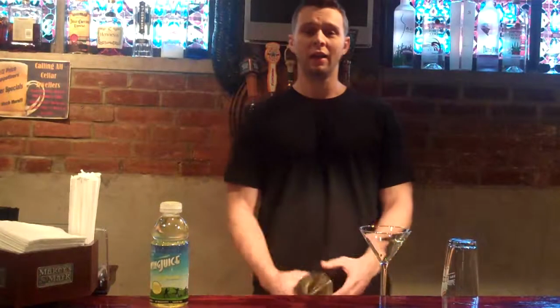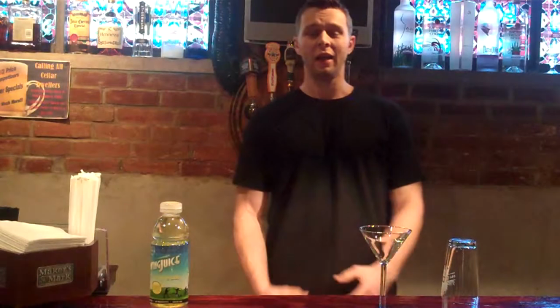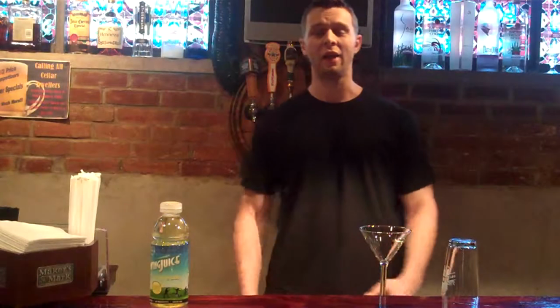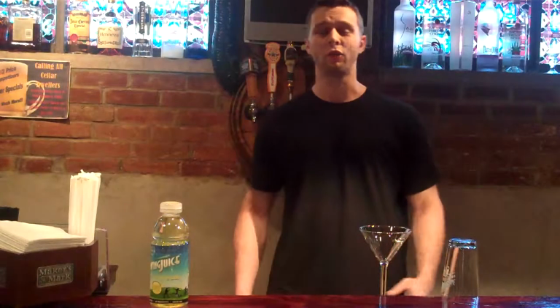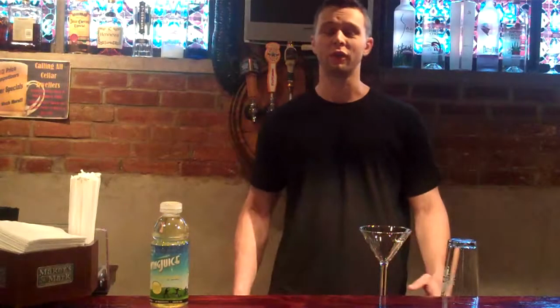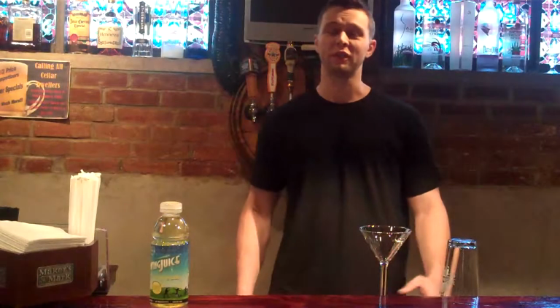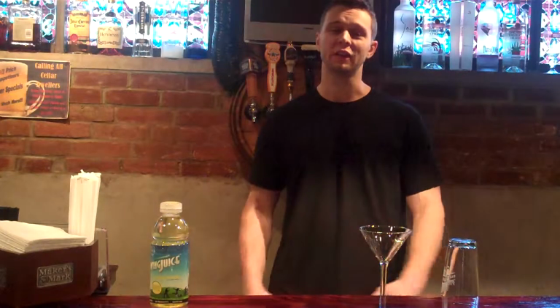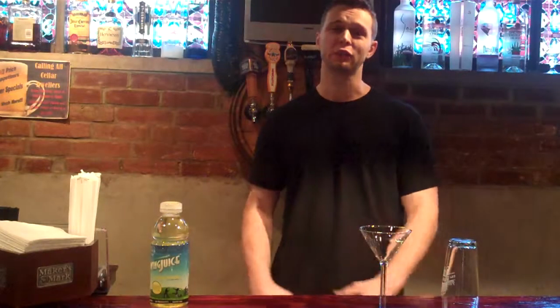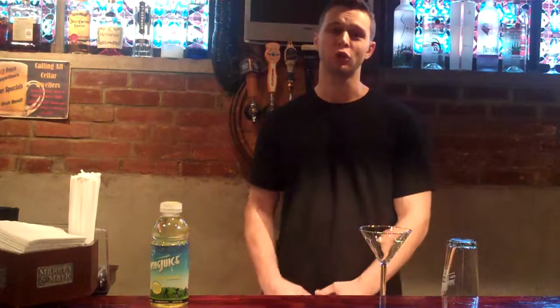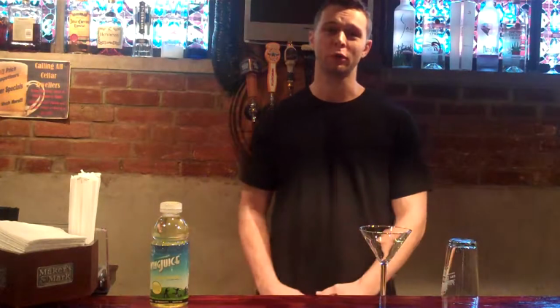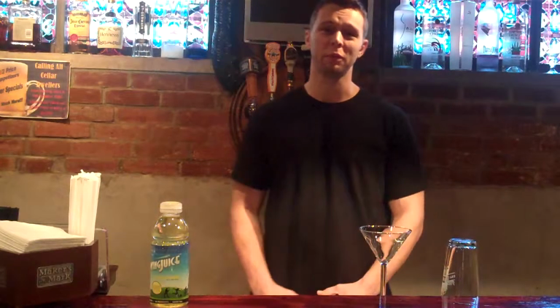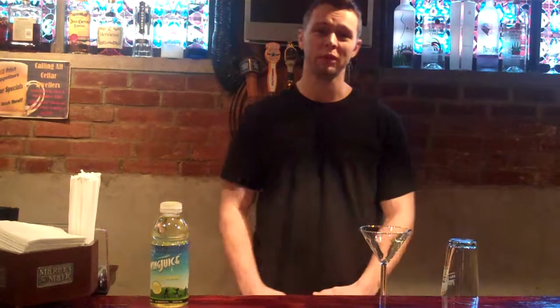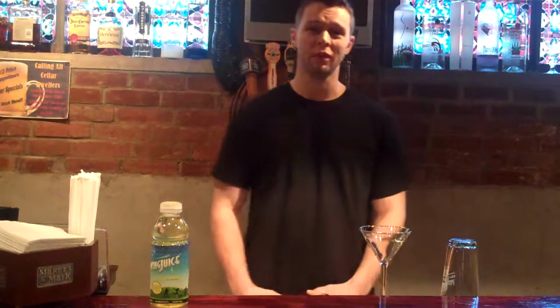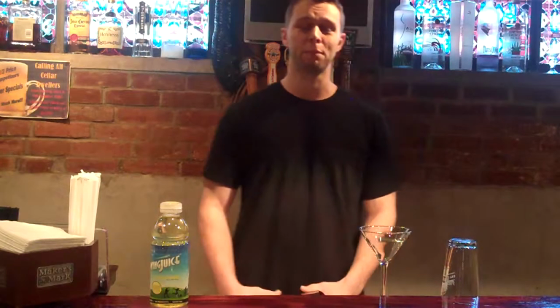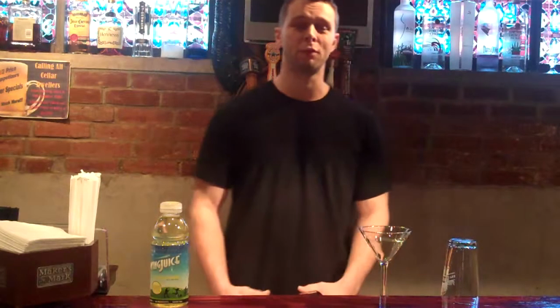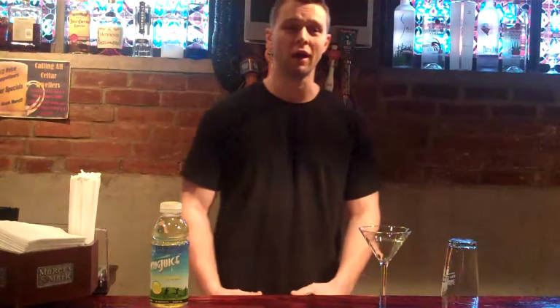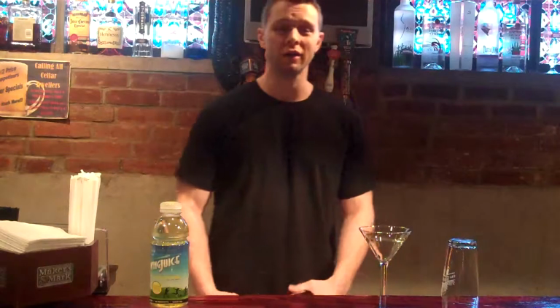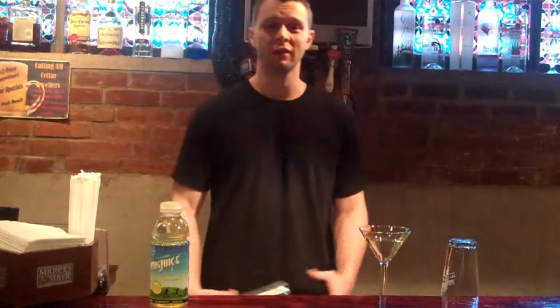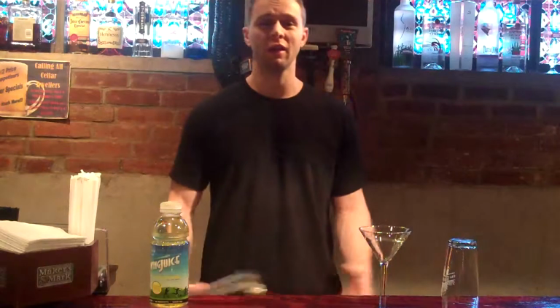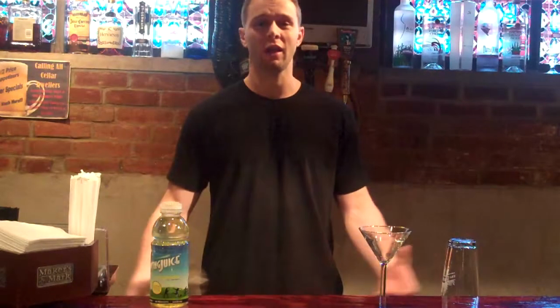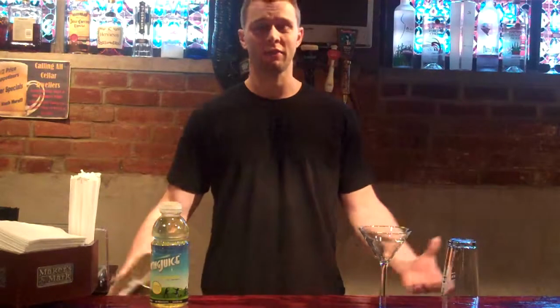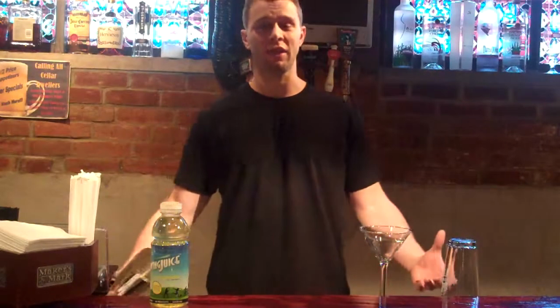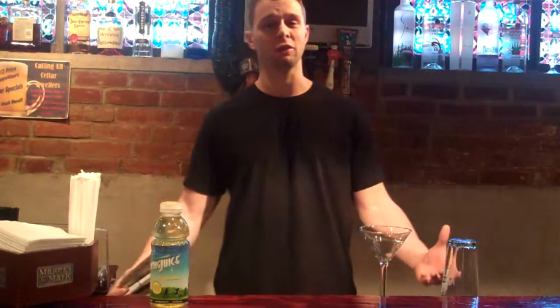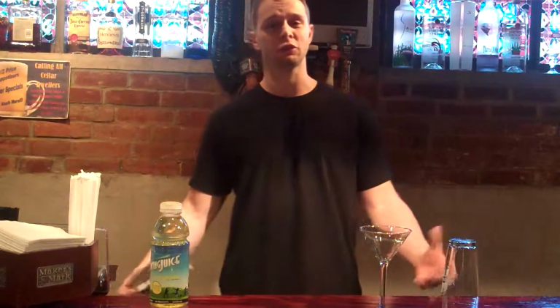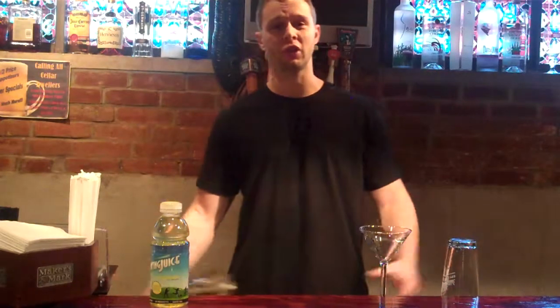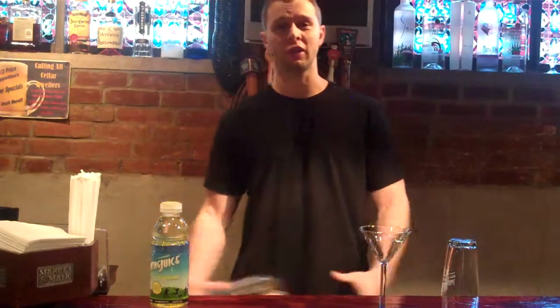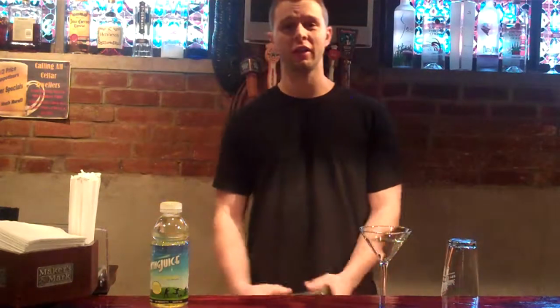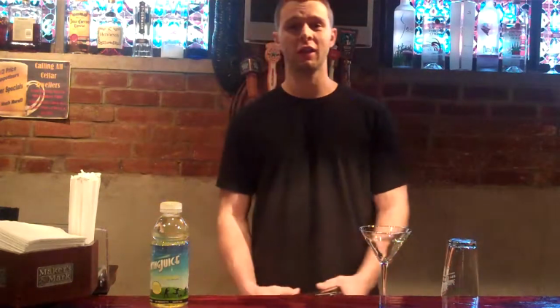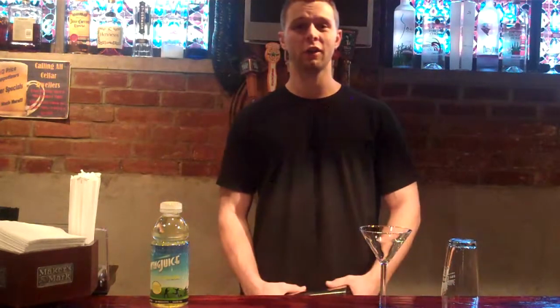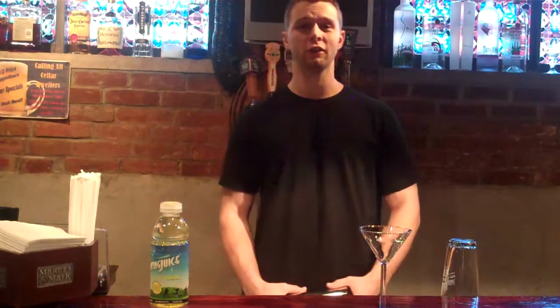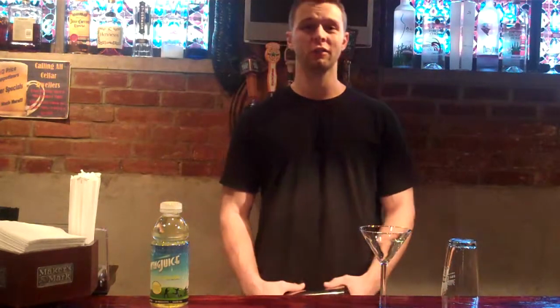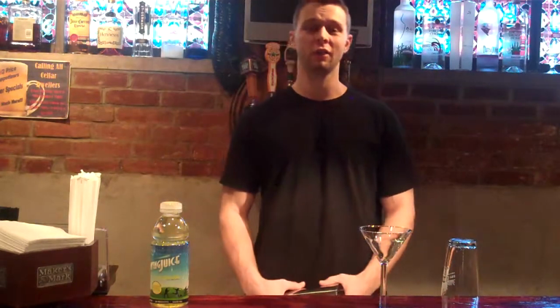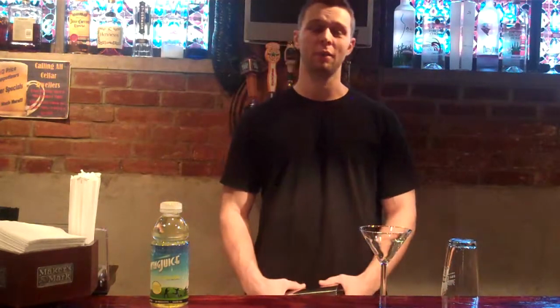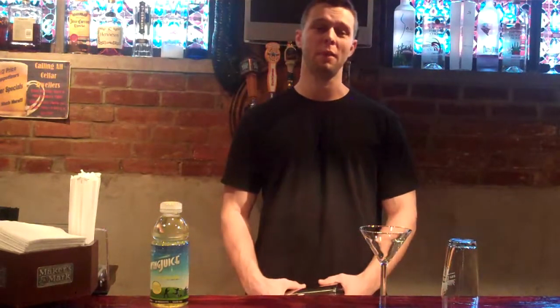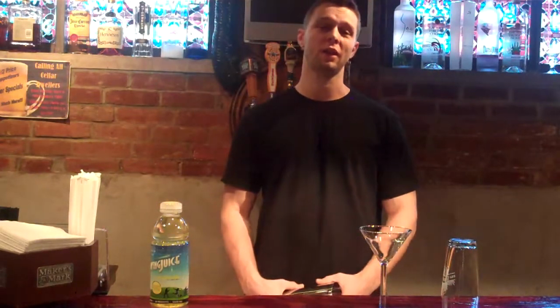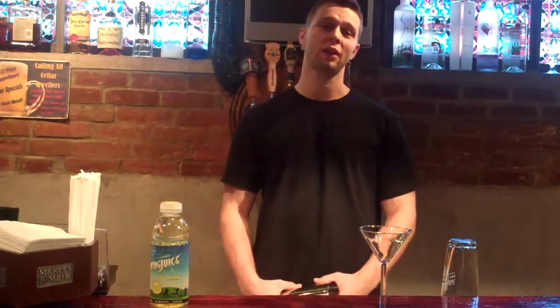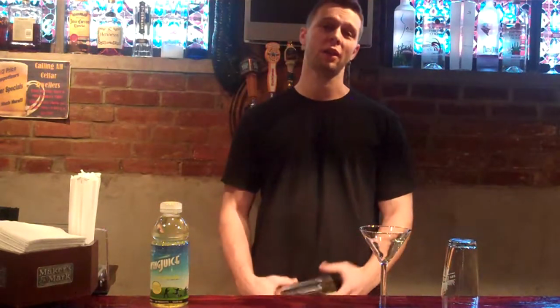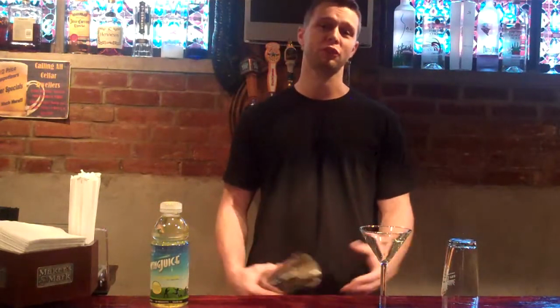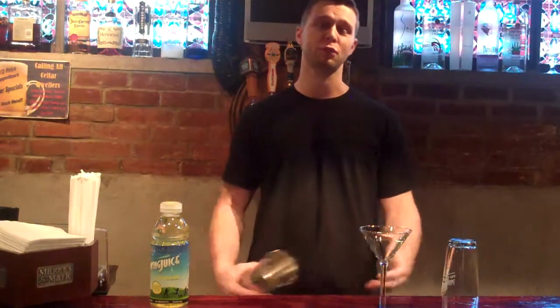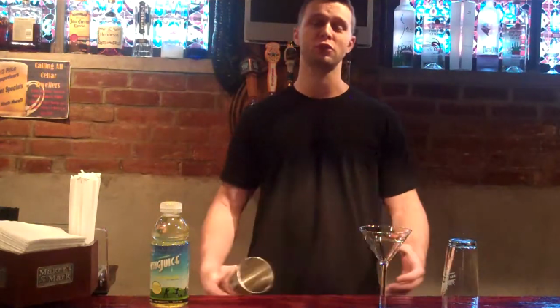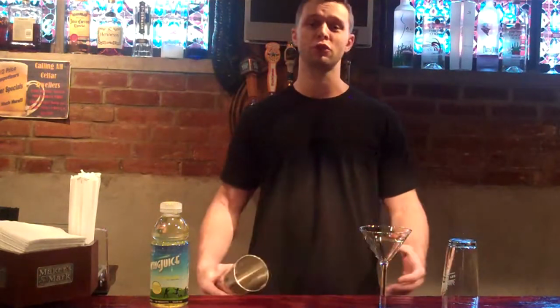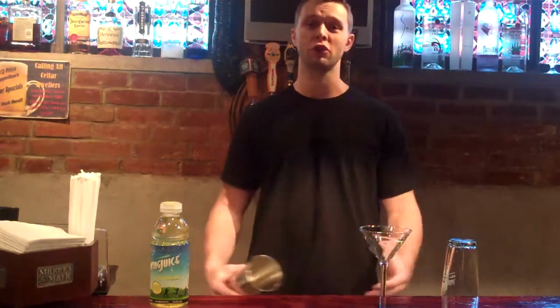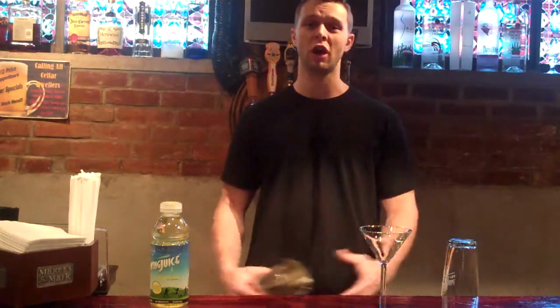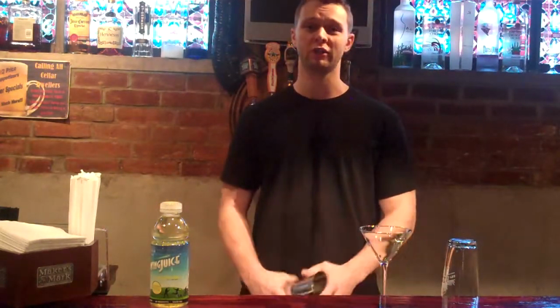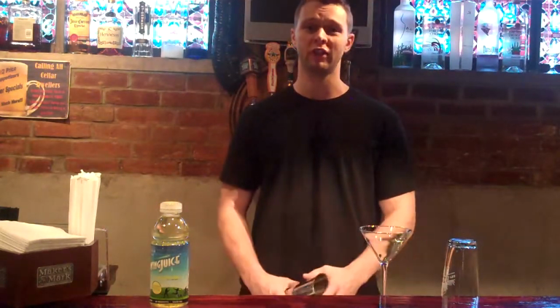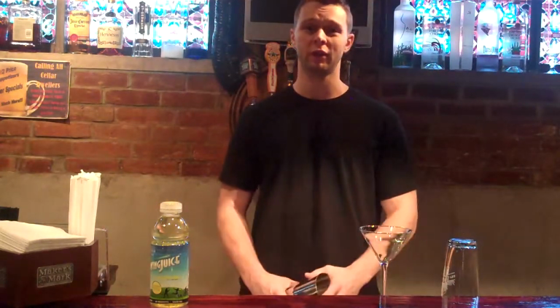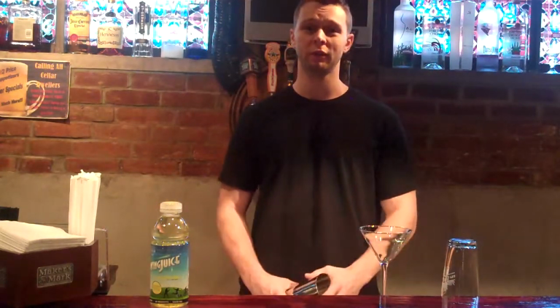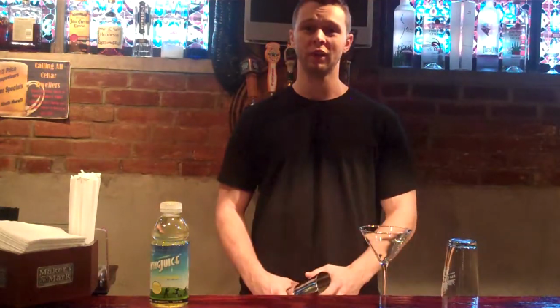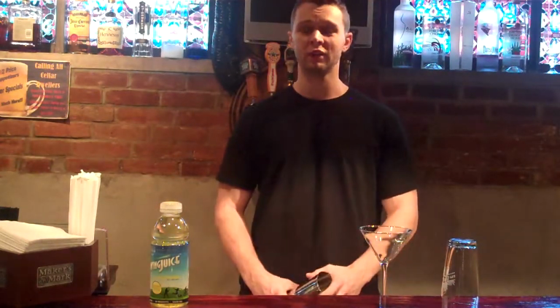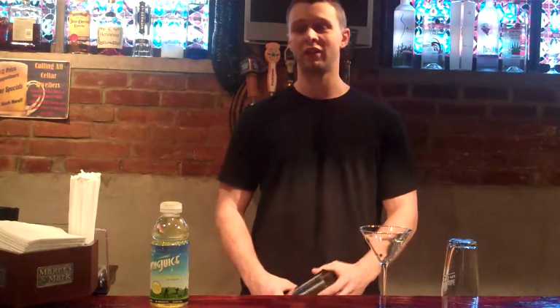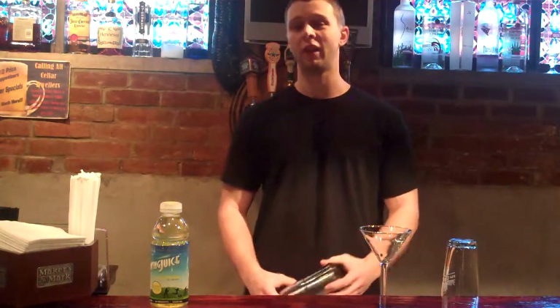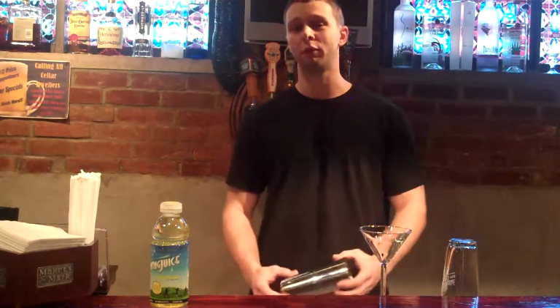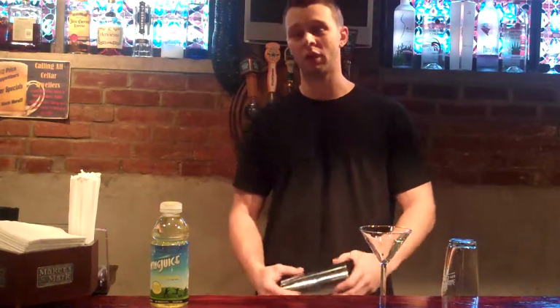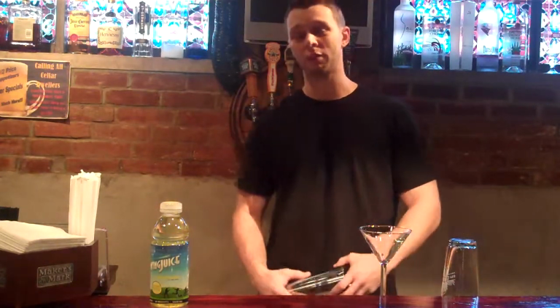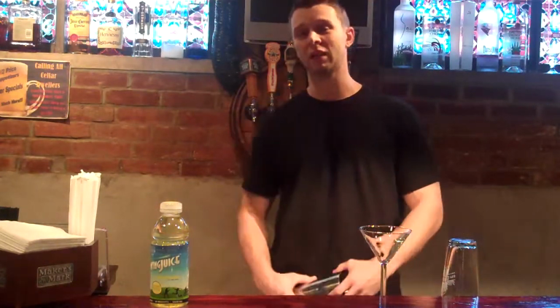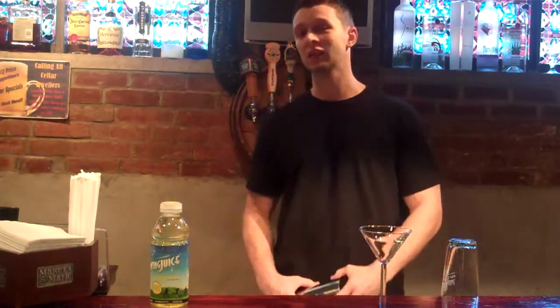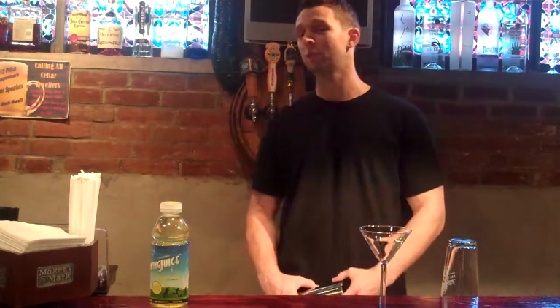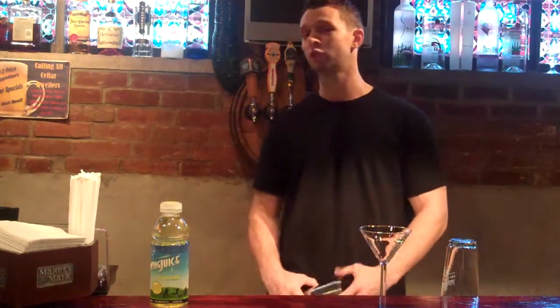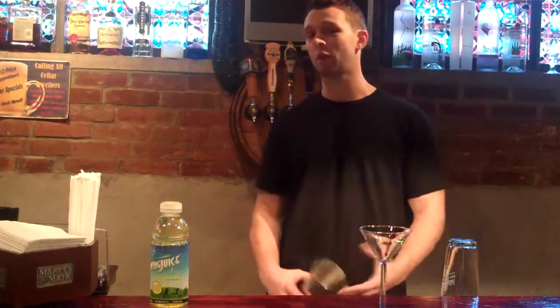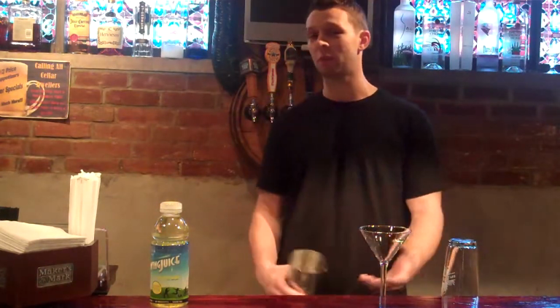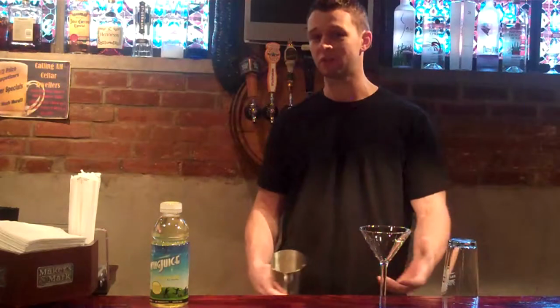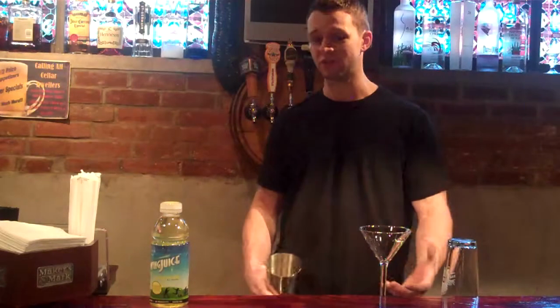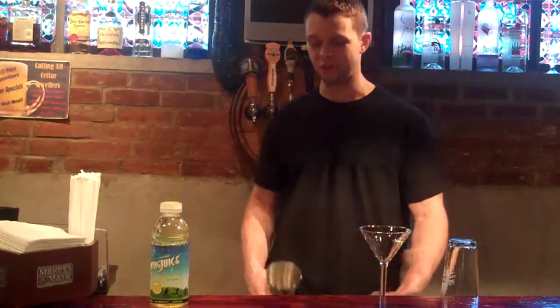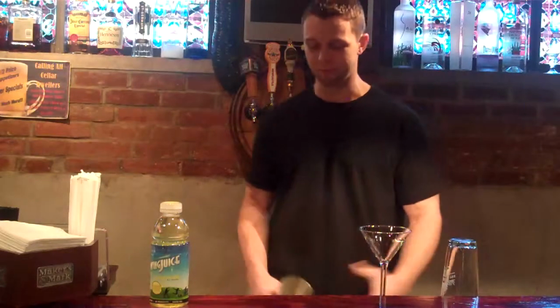Hey everyone, thanks for joining me. I'm Brett, here to make another juice cocktail. Today we're going to make a lemon drop martini.